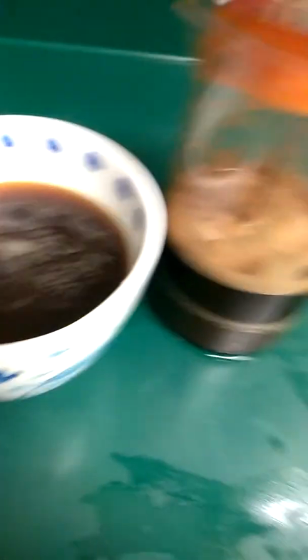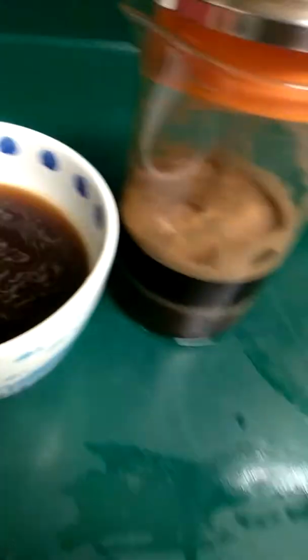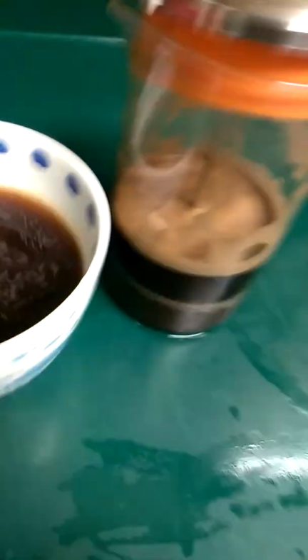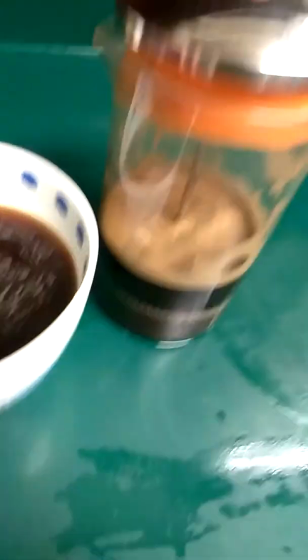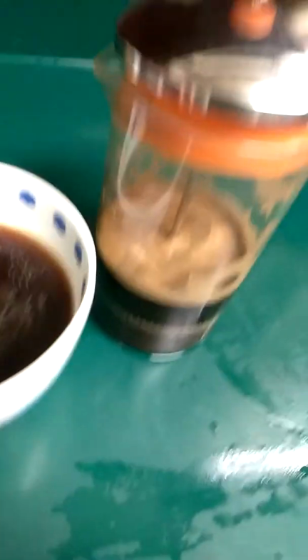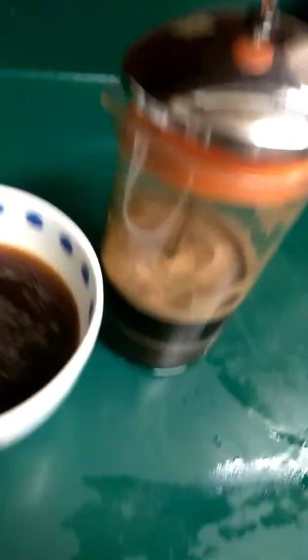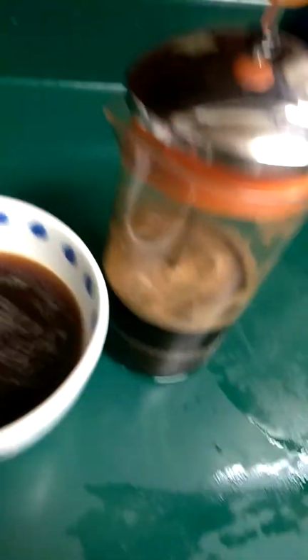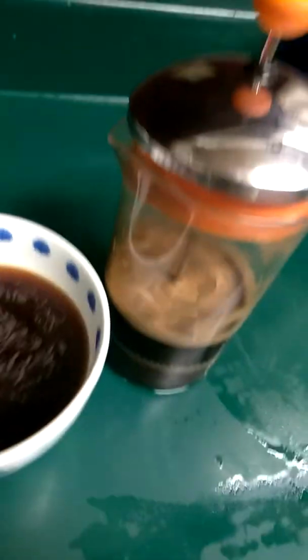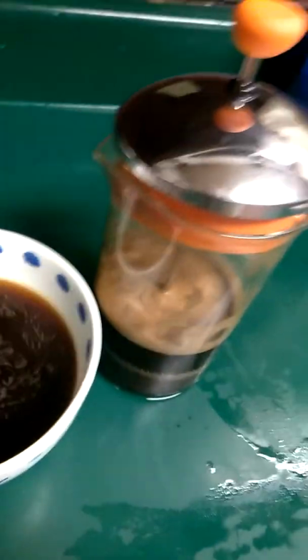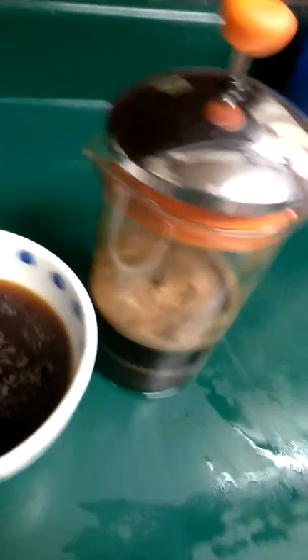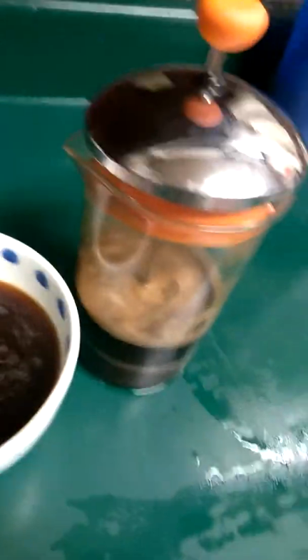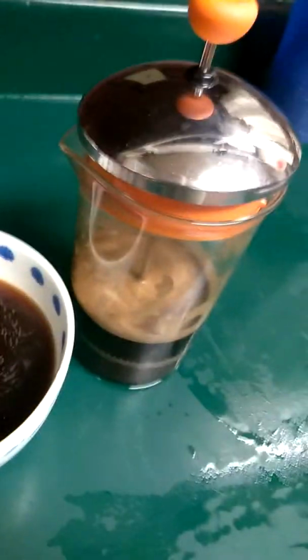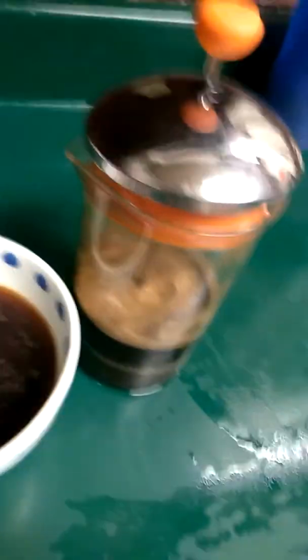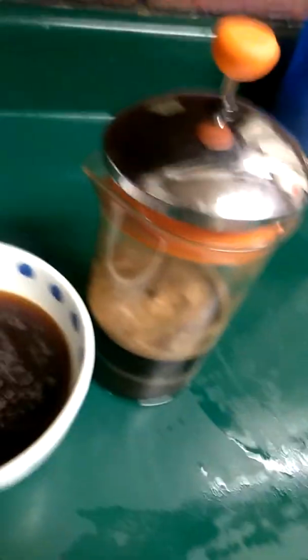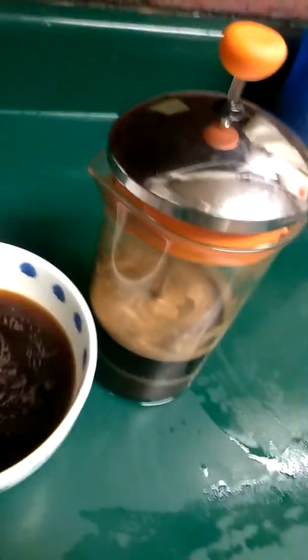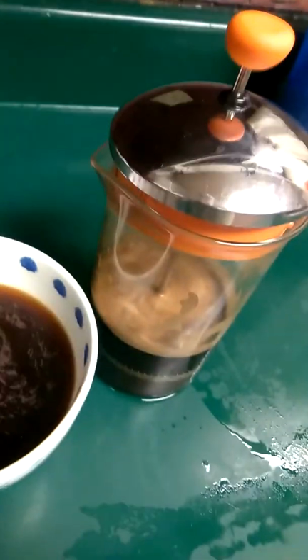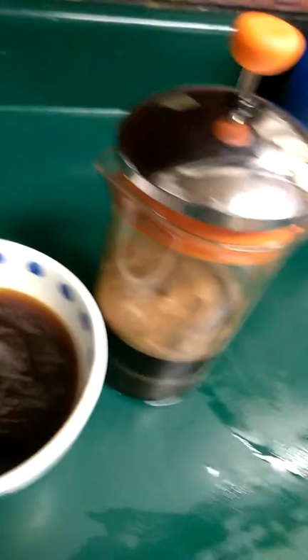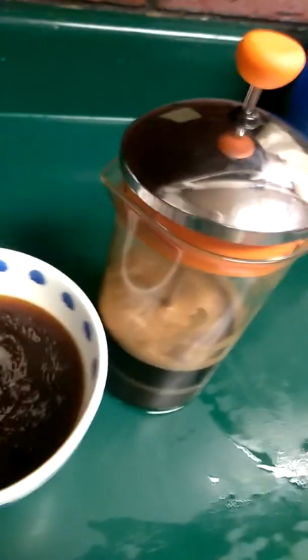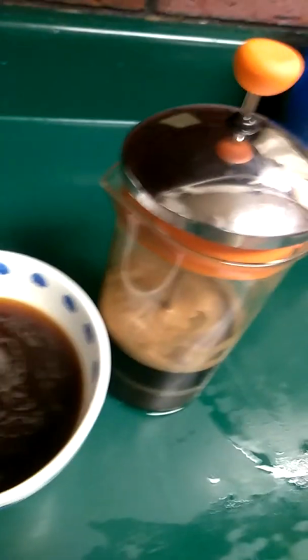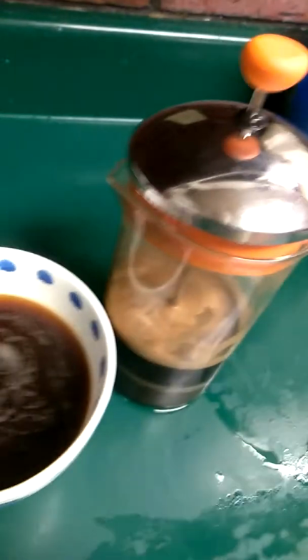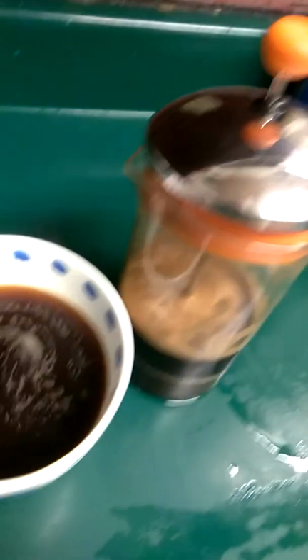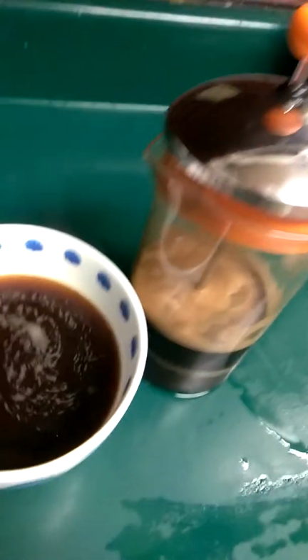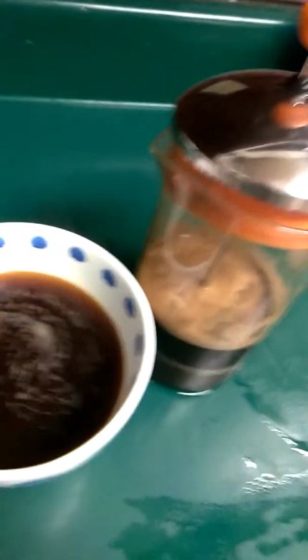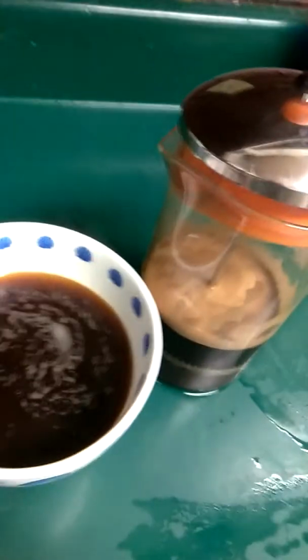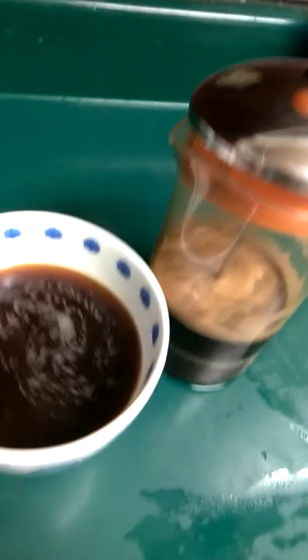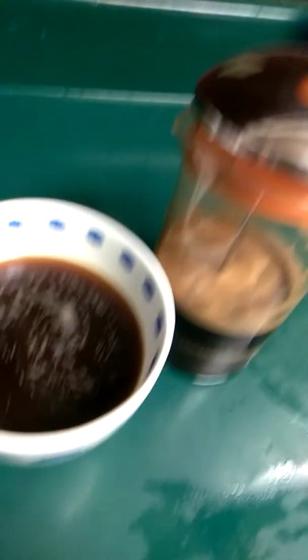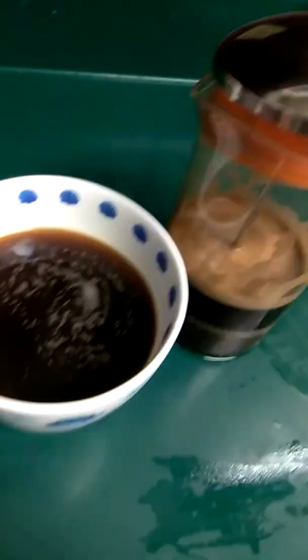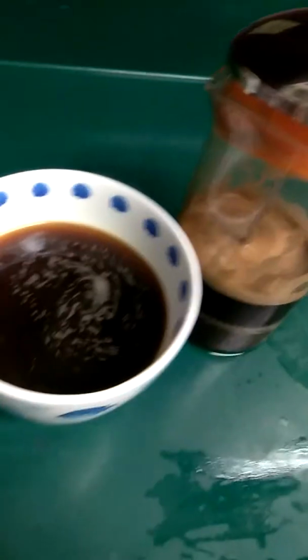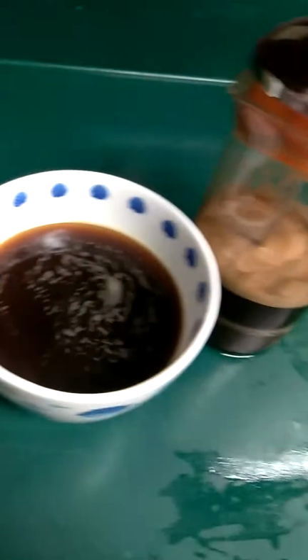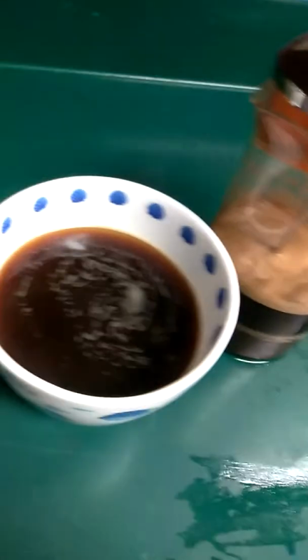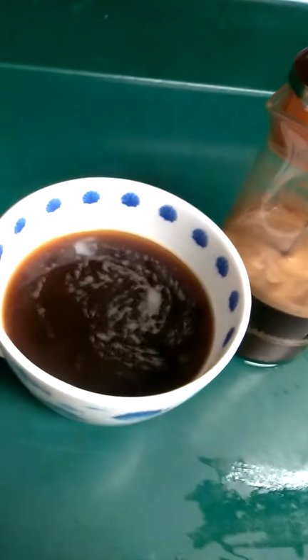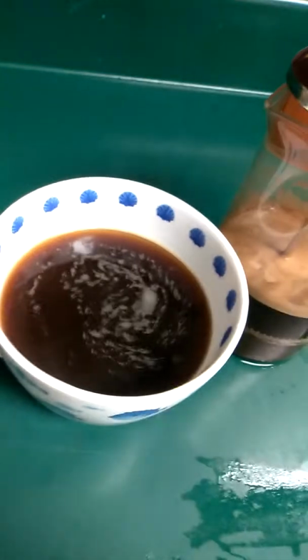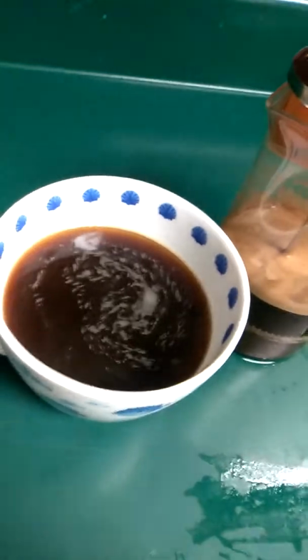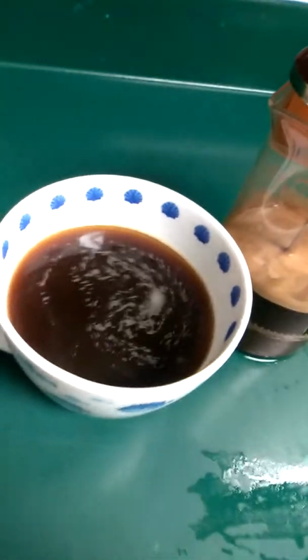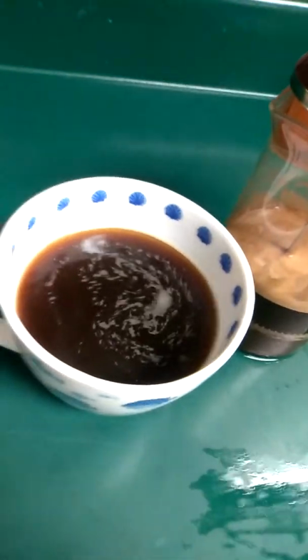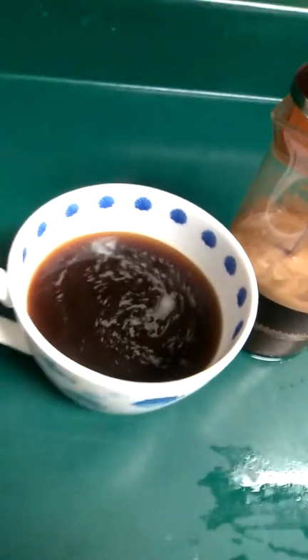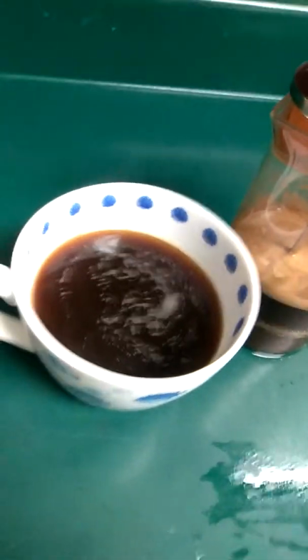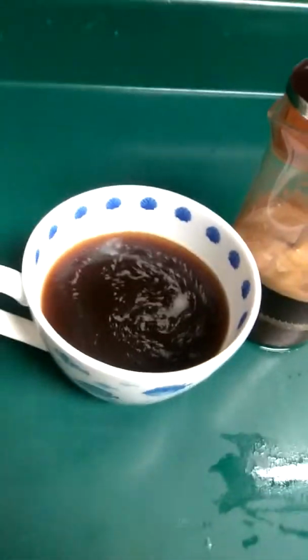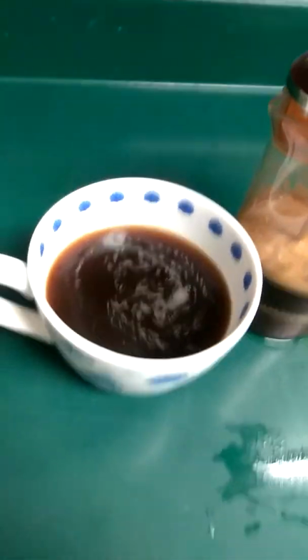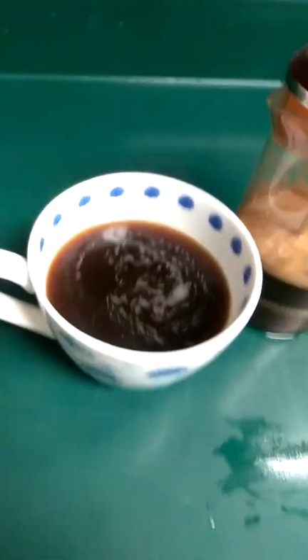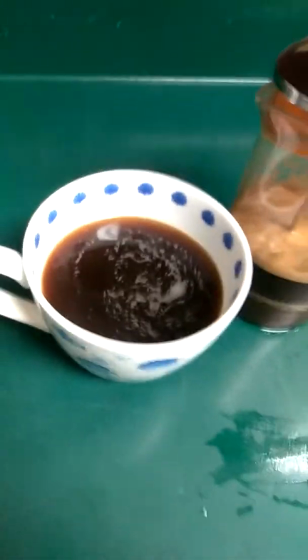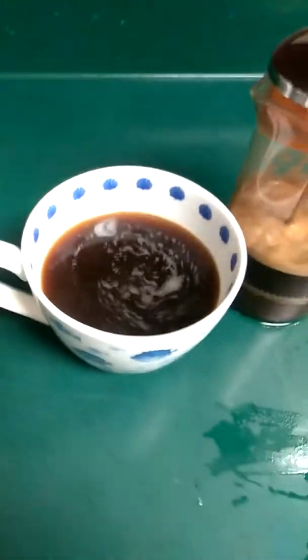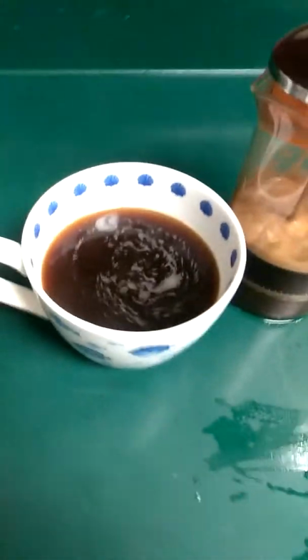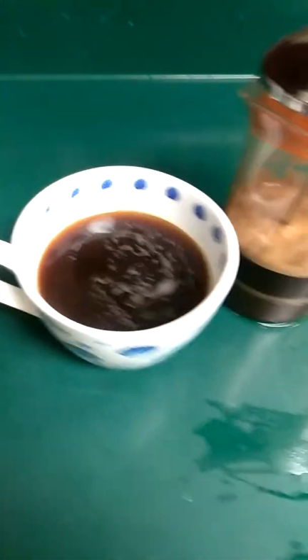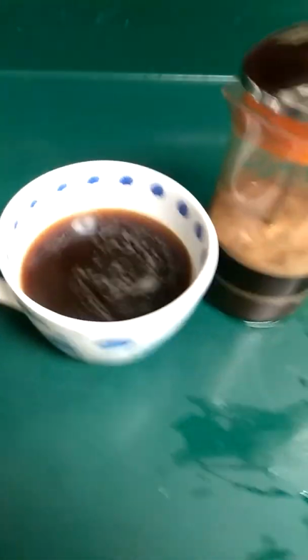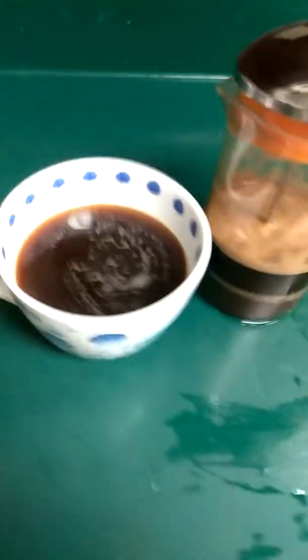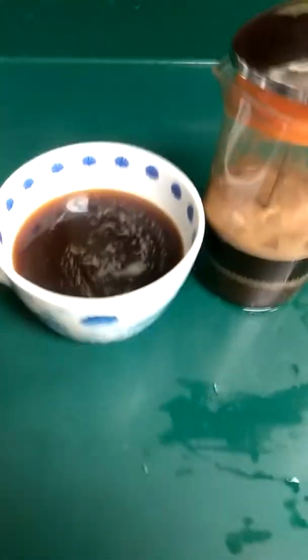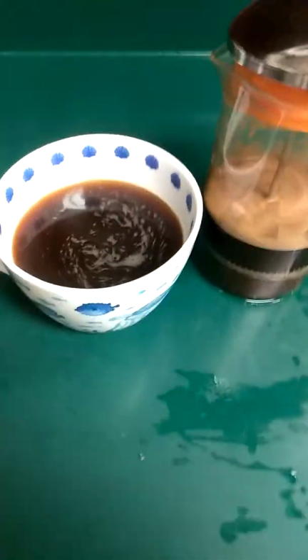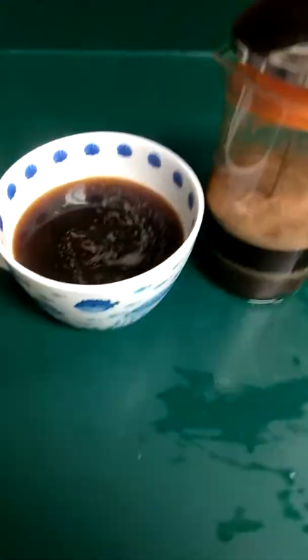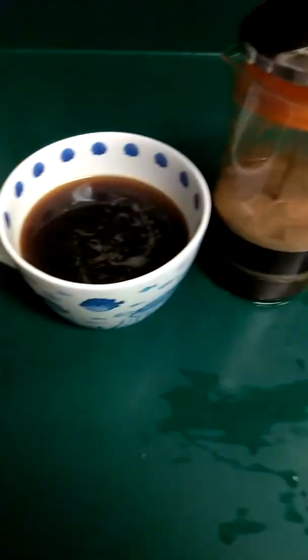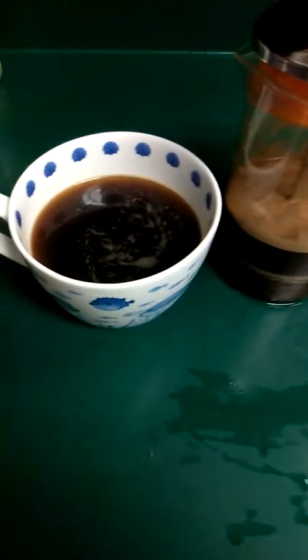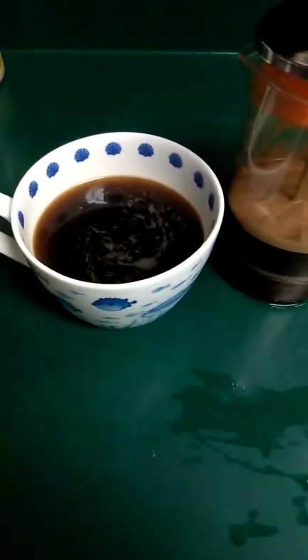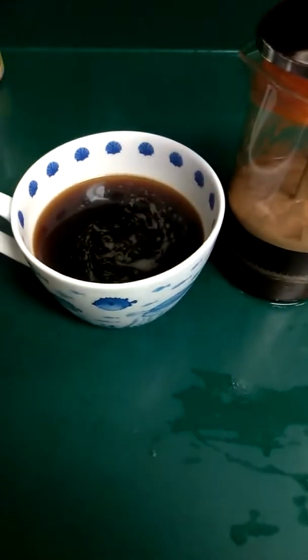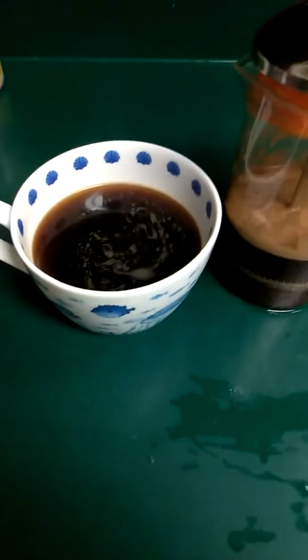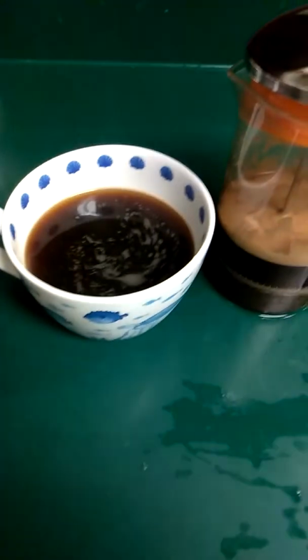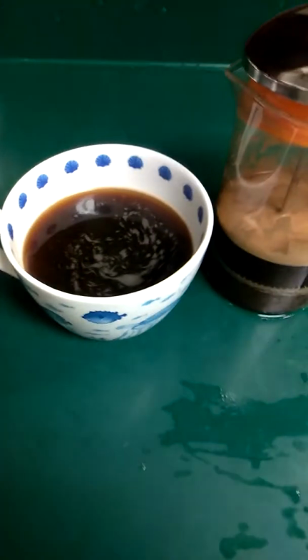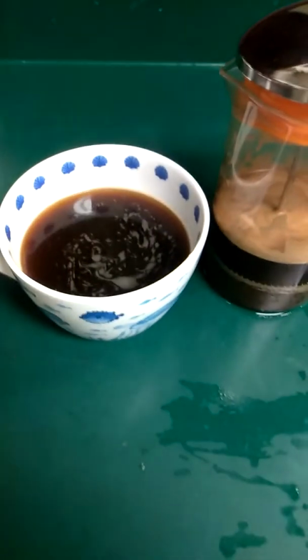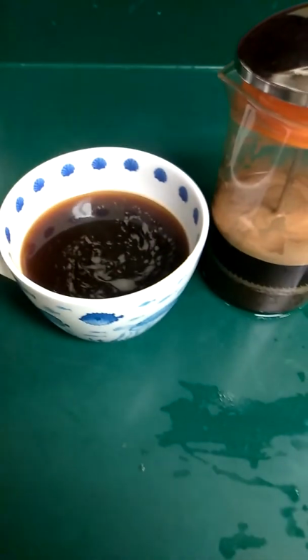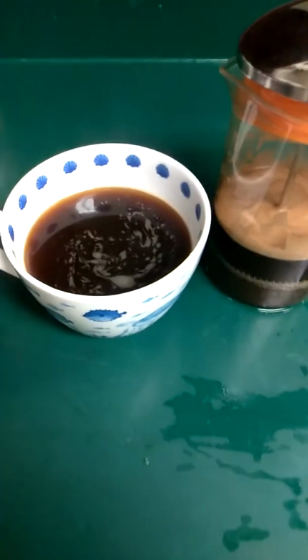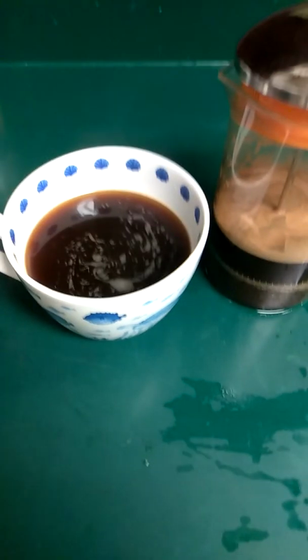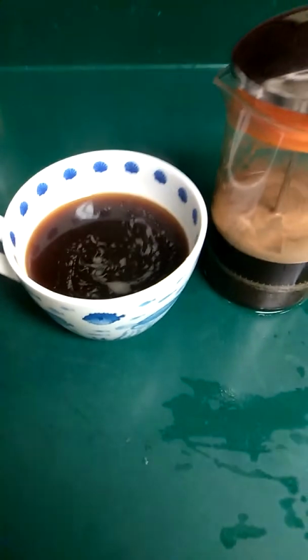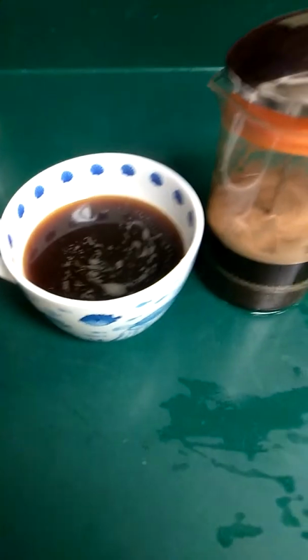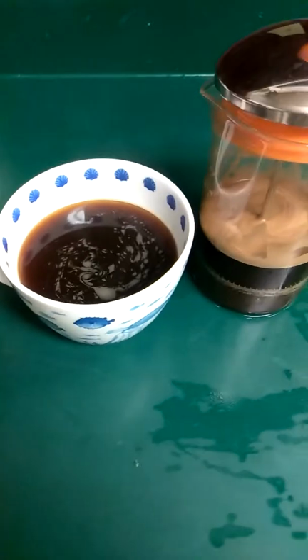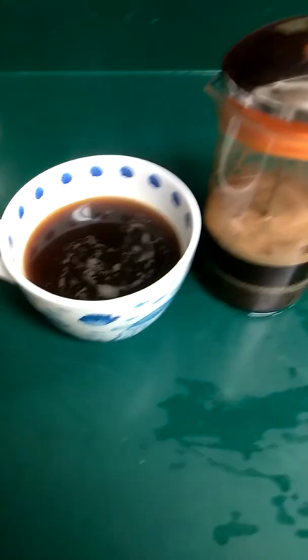So it's a little cheap French press, but it does the job well. I hope you all enjoy.